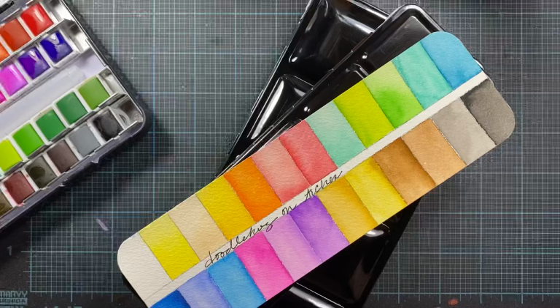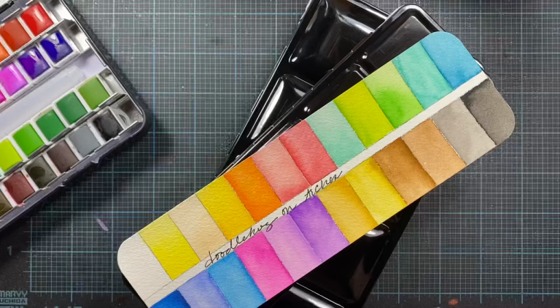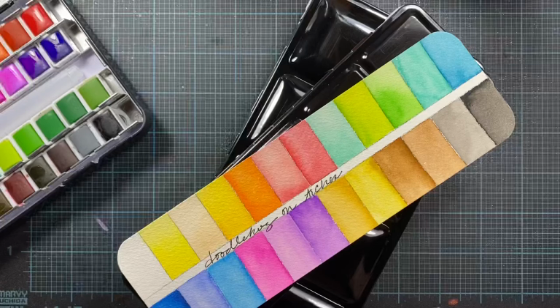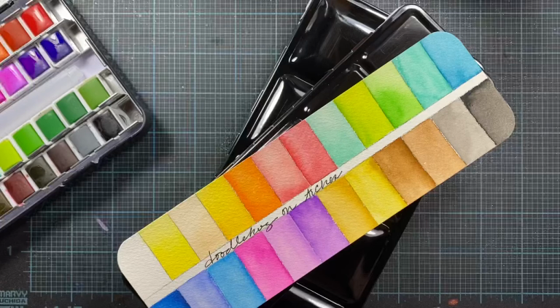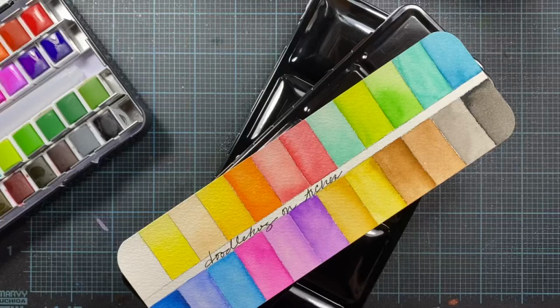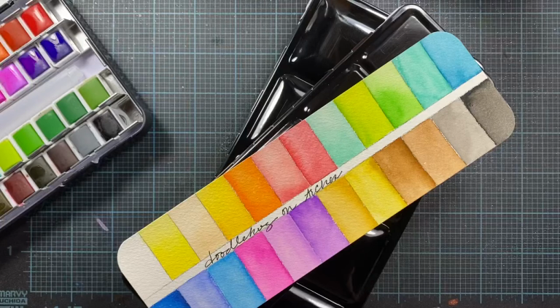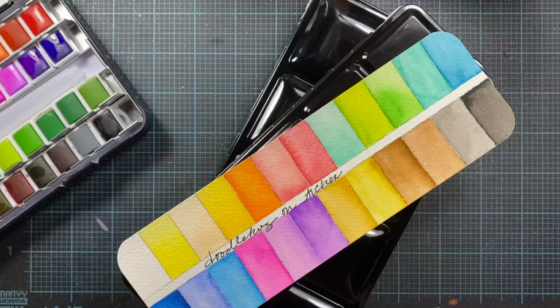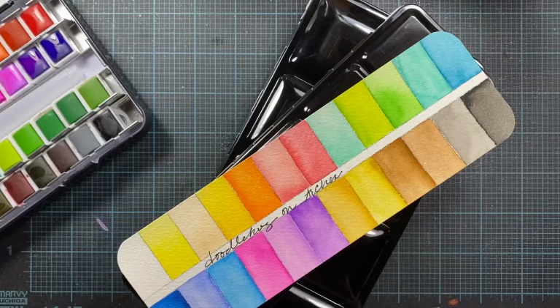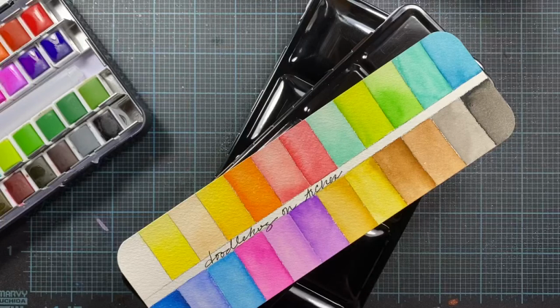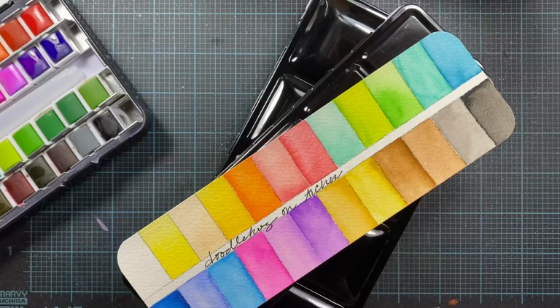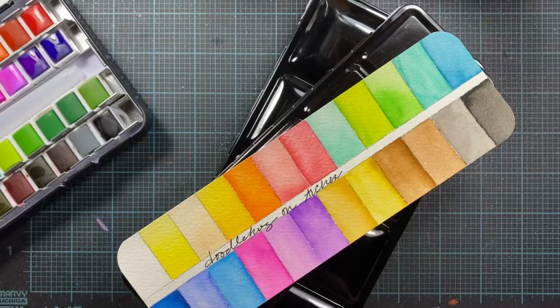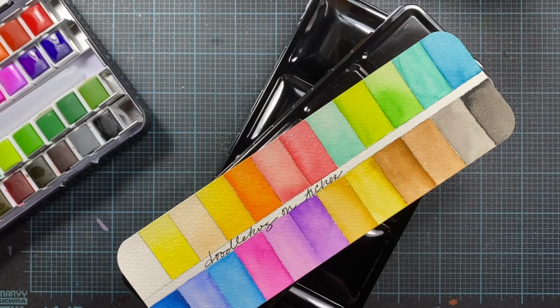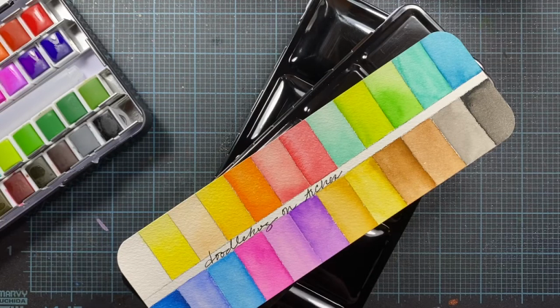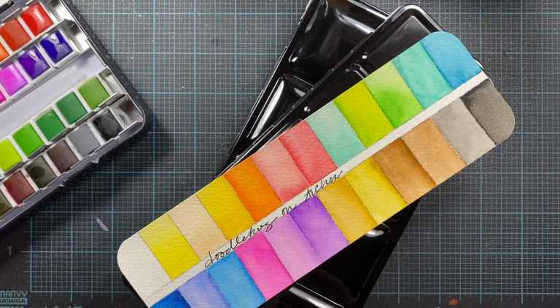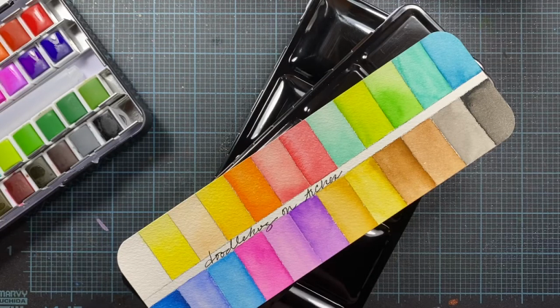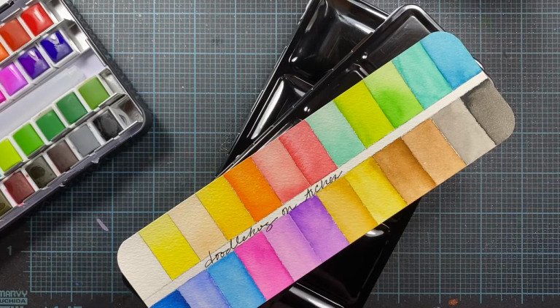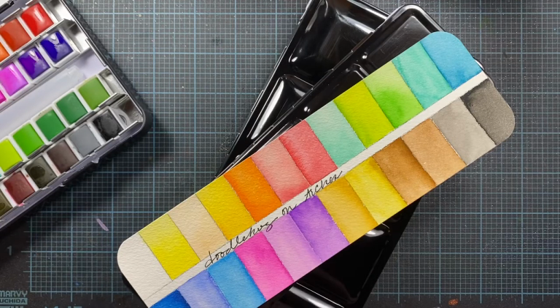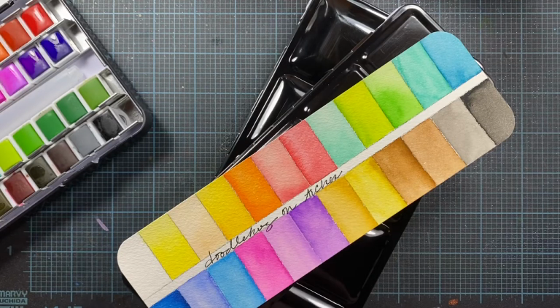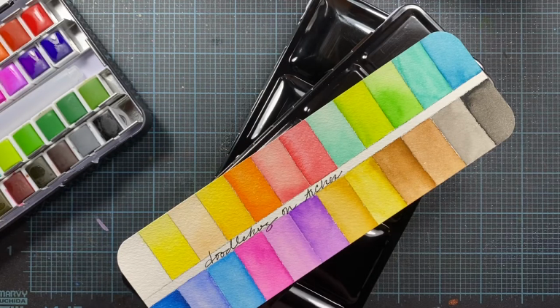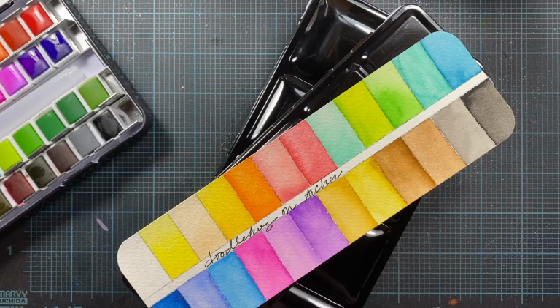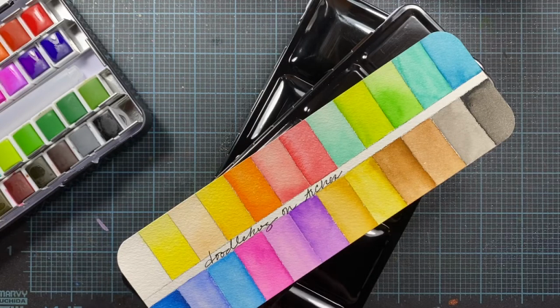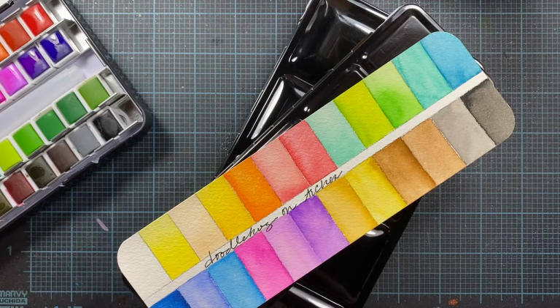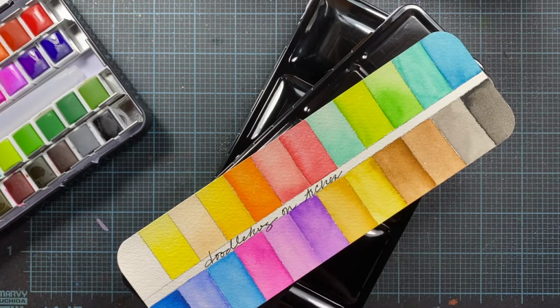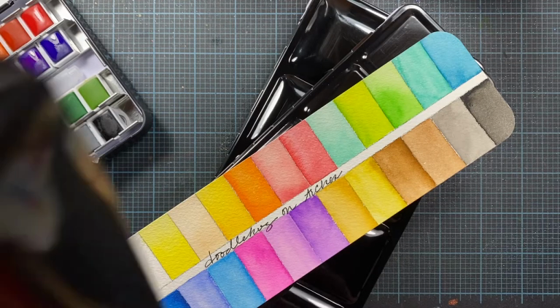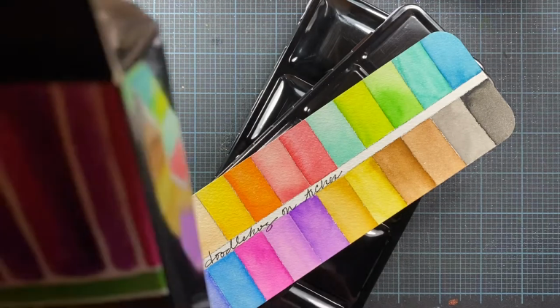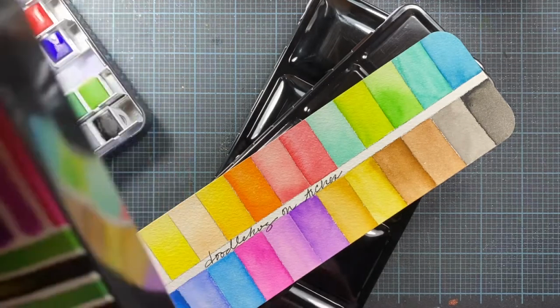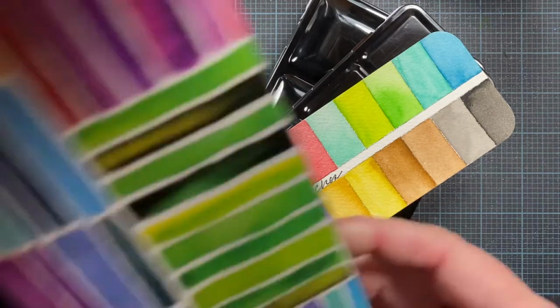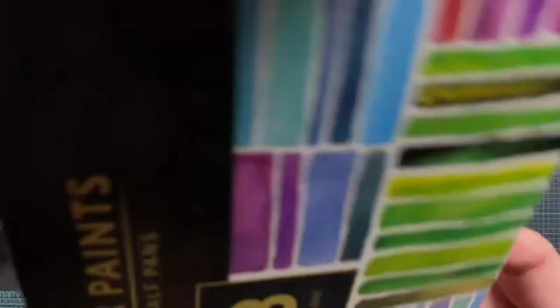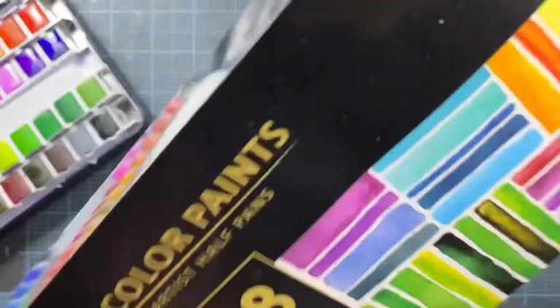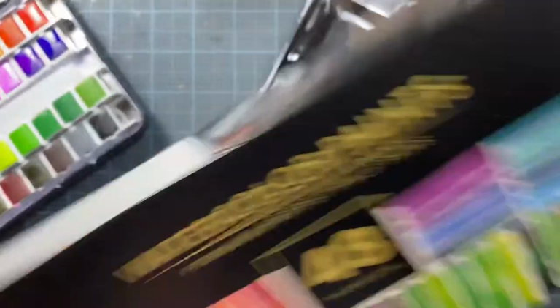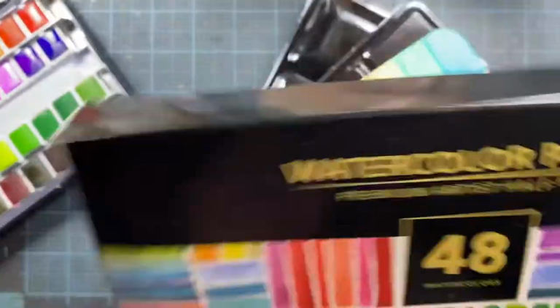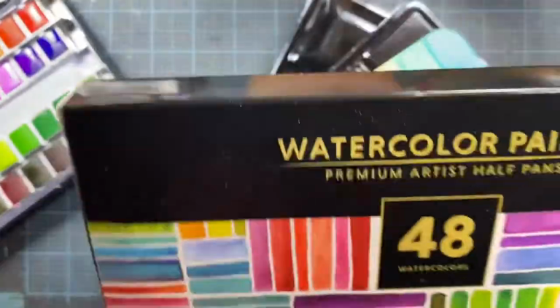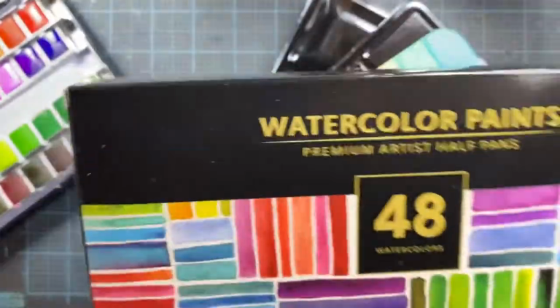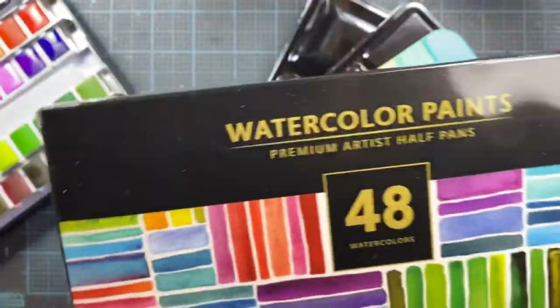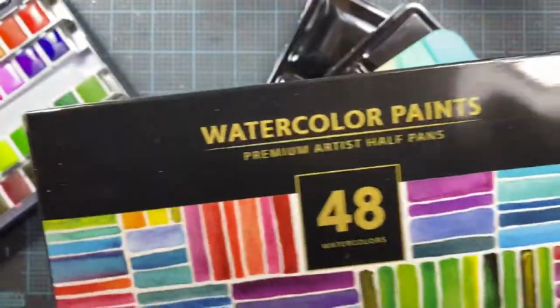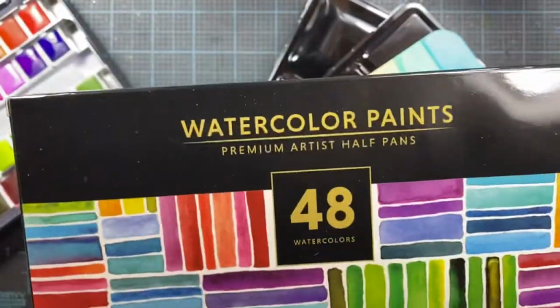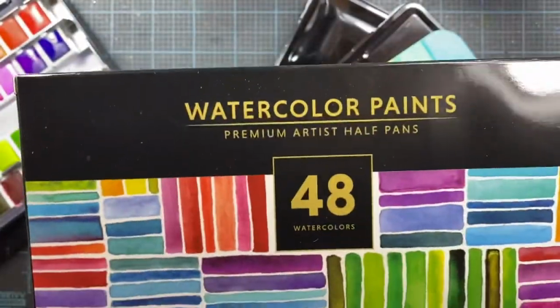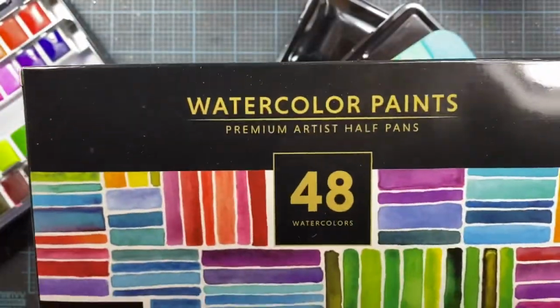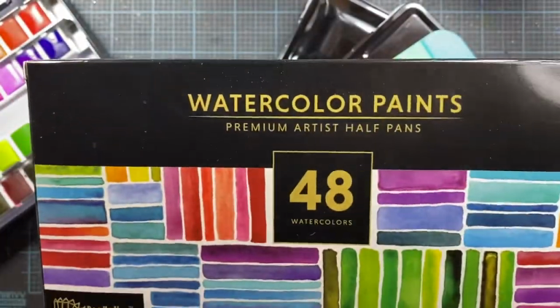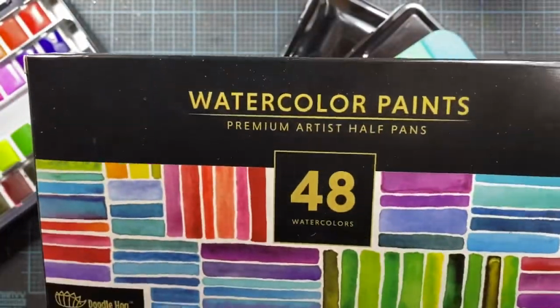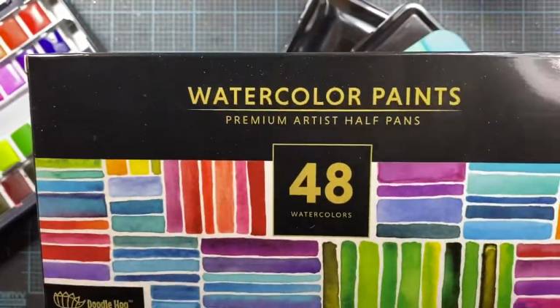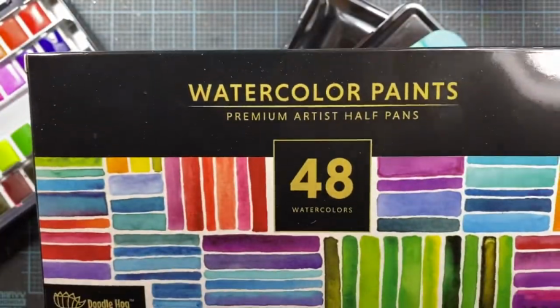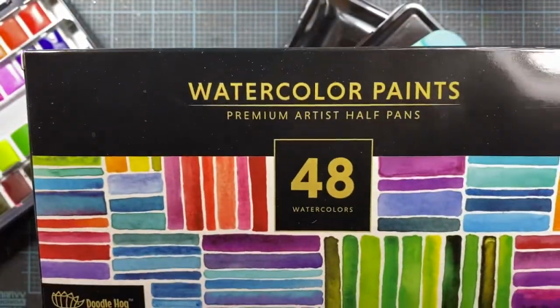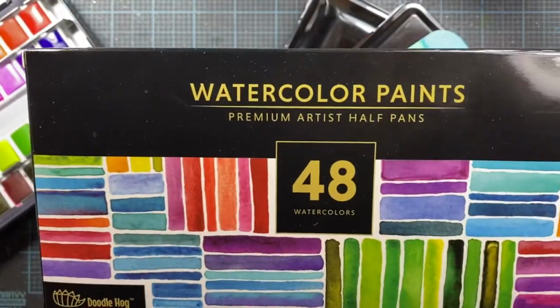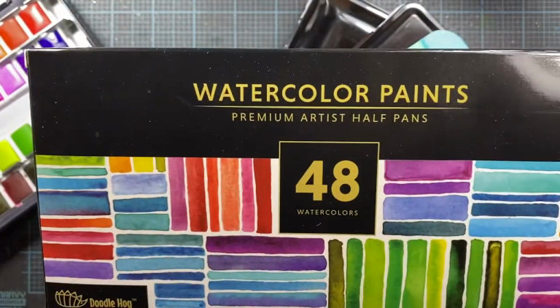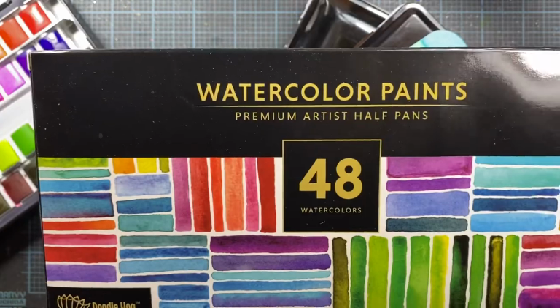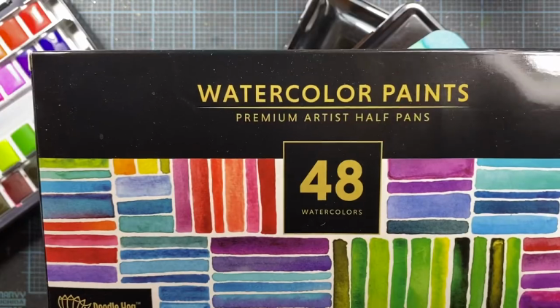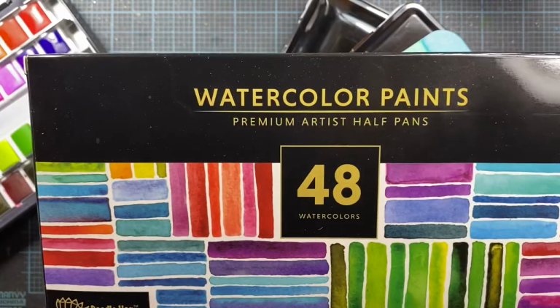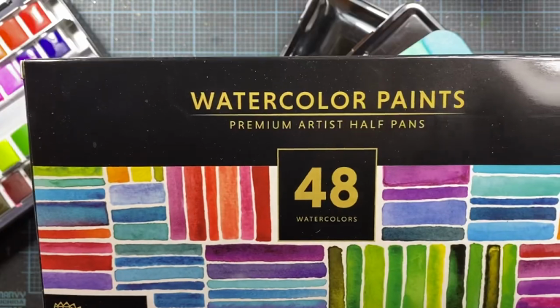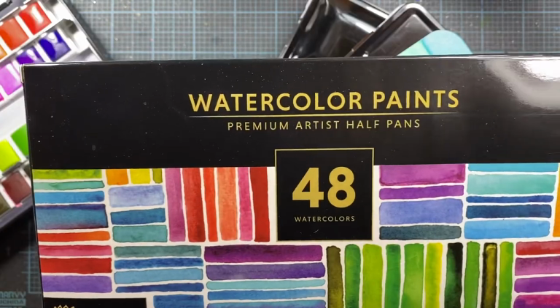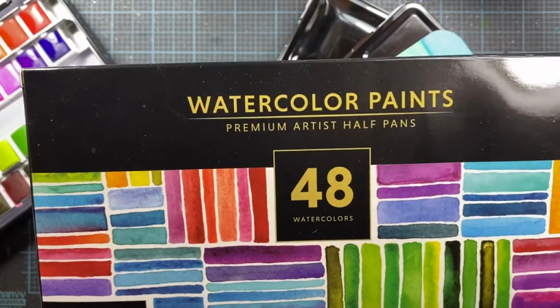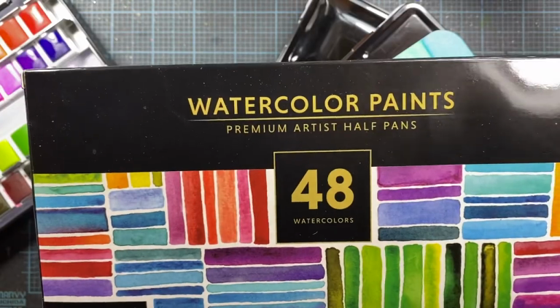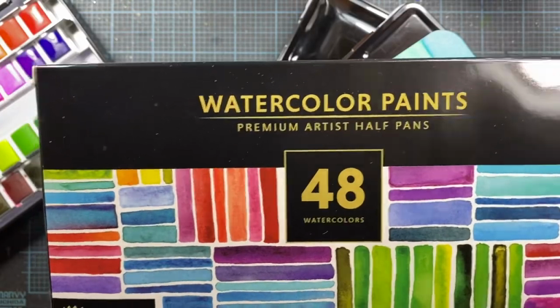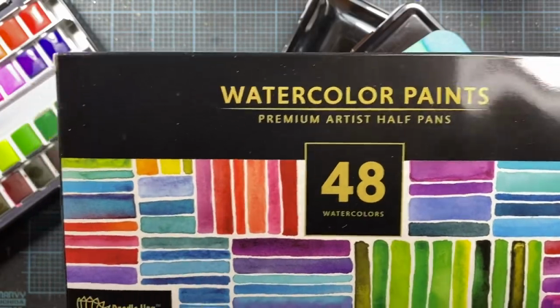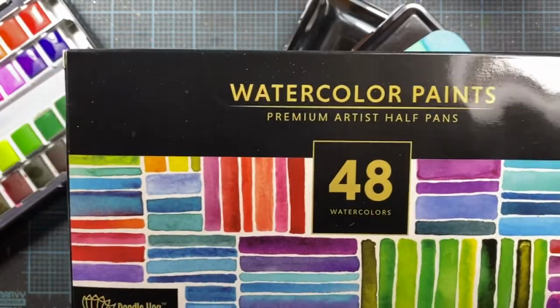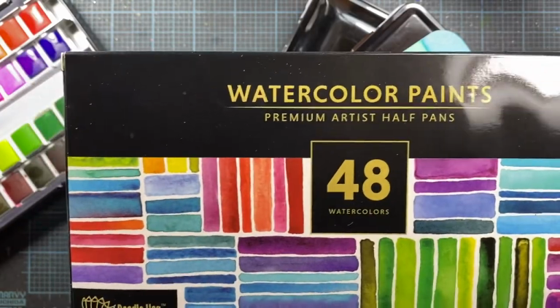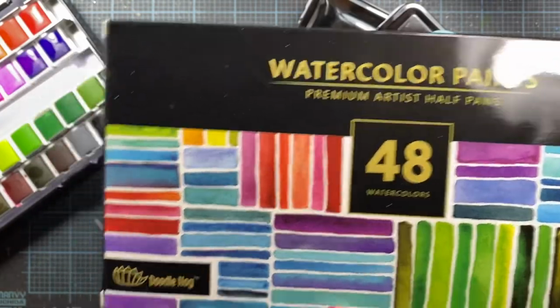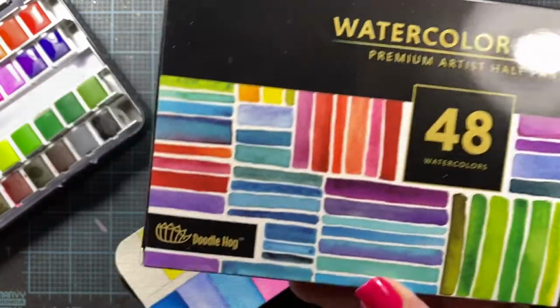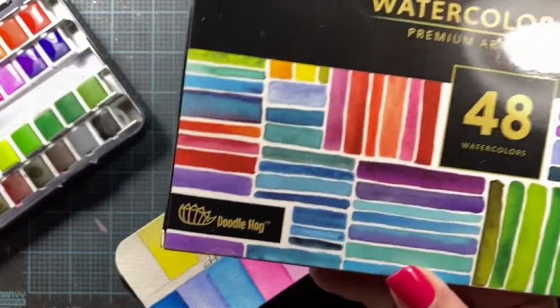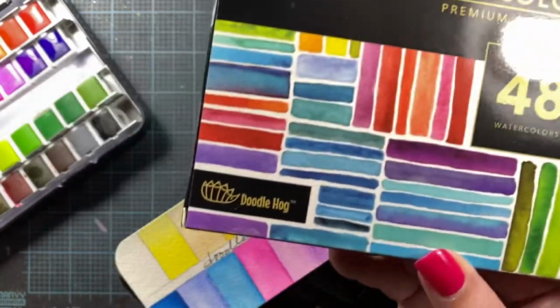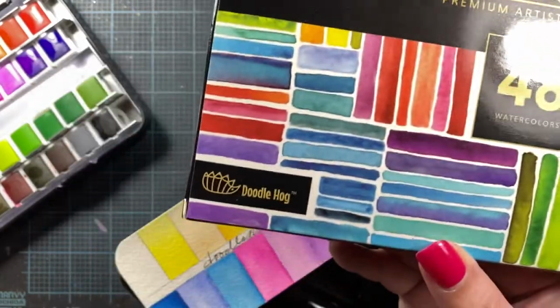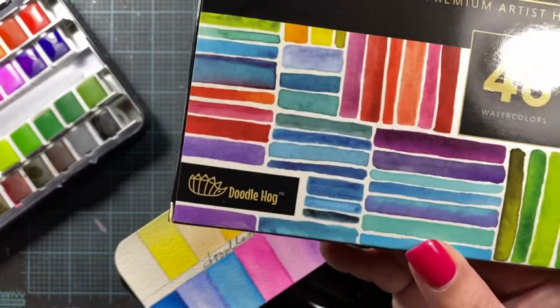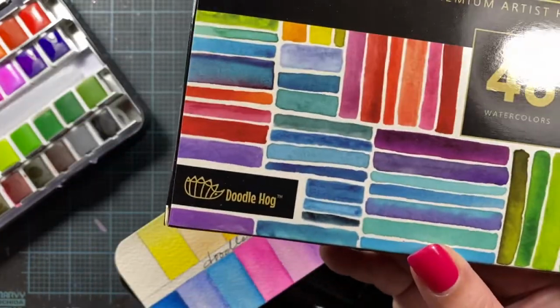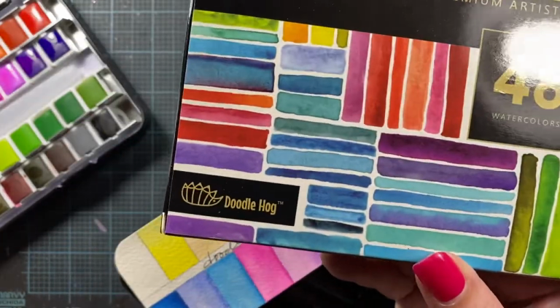Hey there, it's Anna. On my previous video I mentioned that I picked up this 48 set of watercolor paints from Doodle Hog.